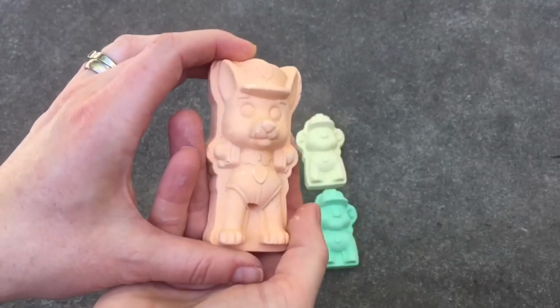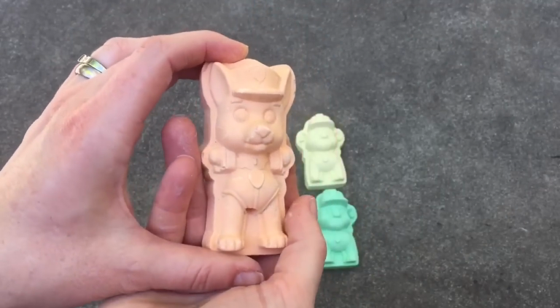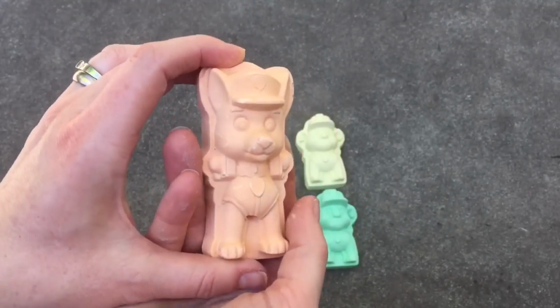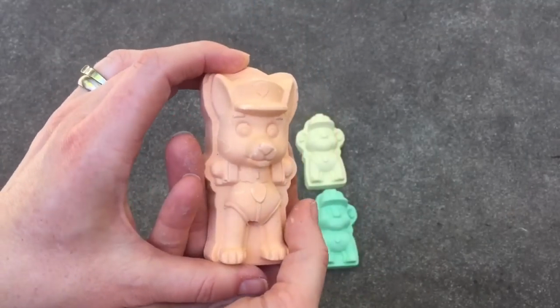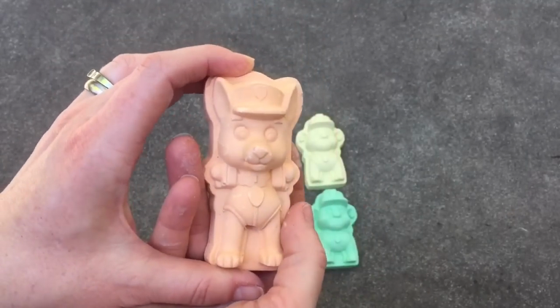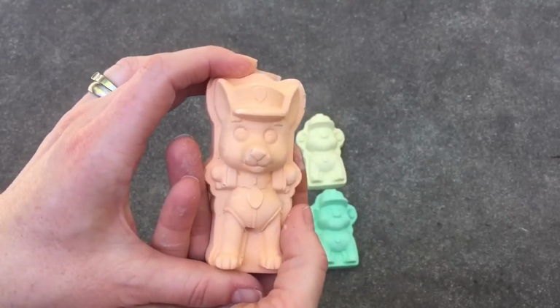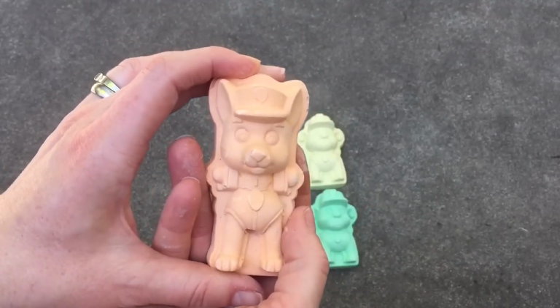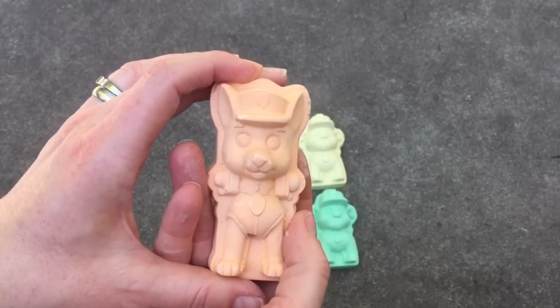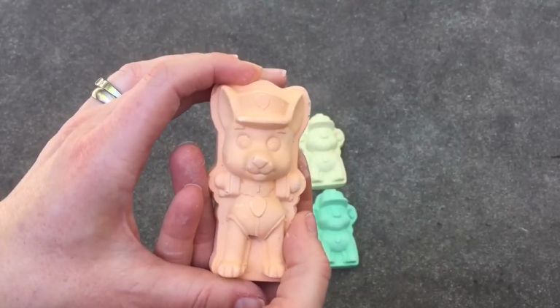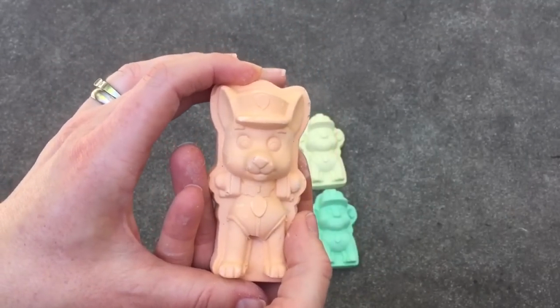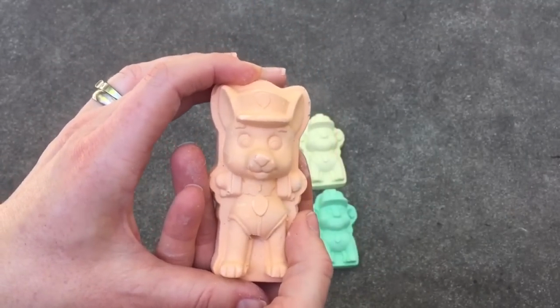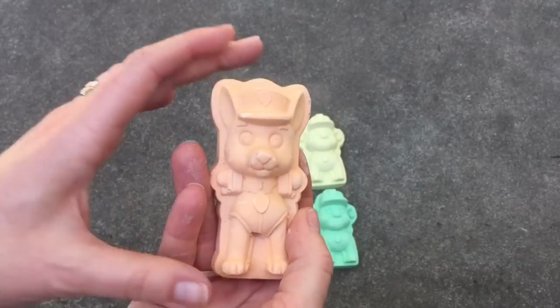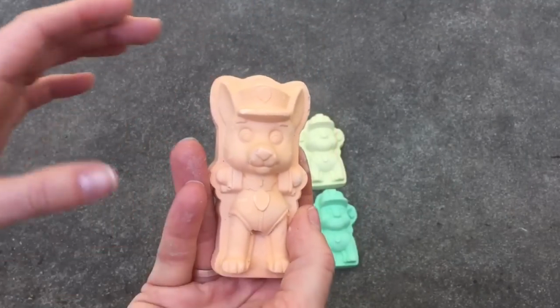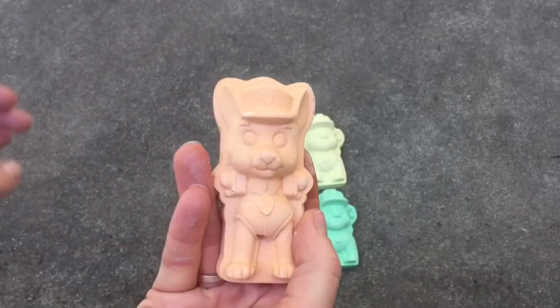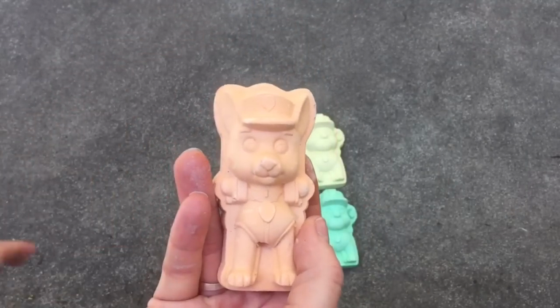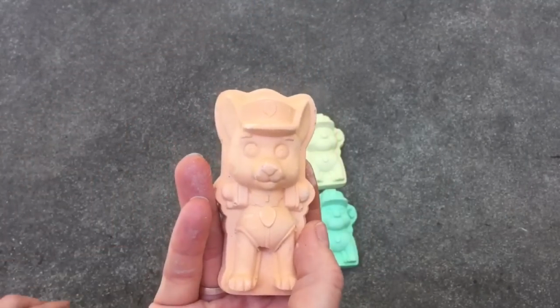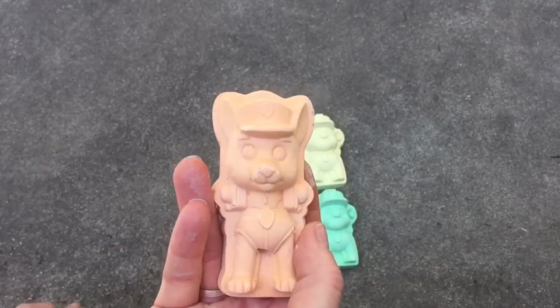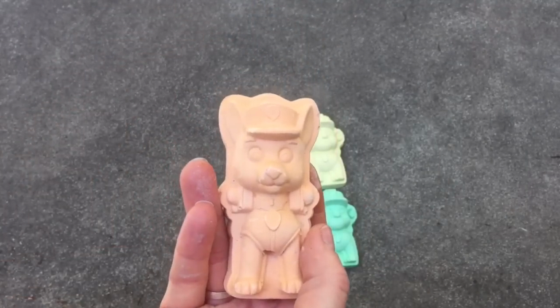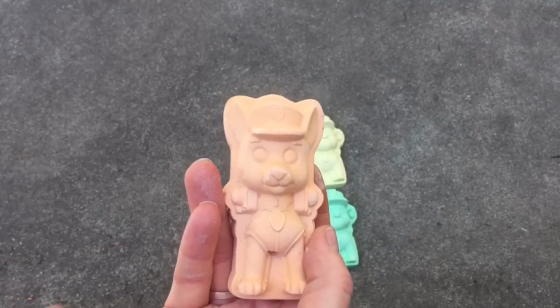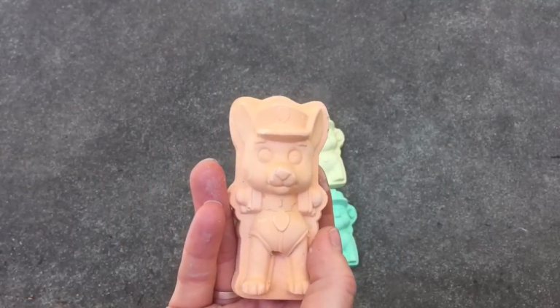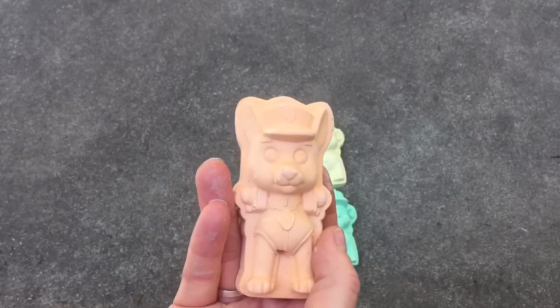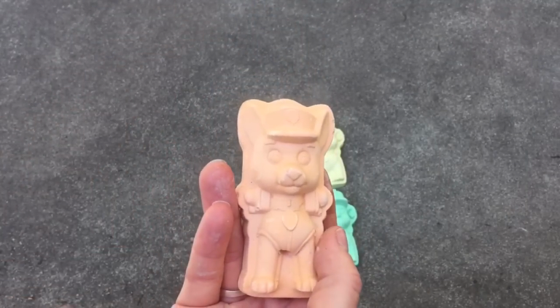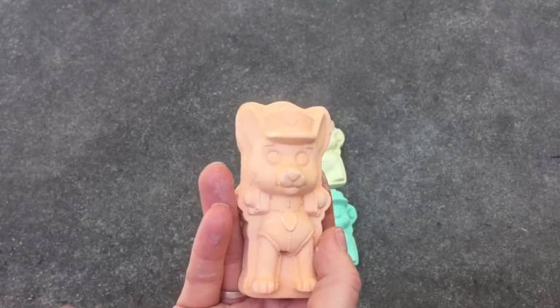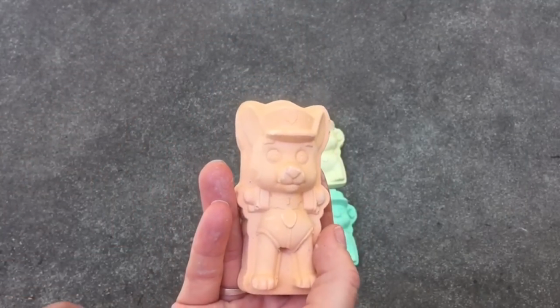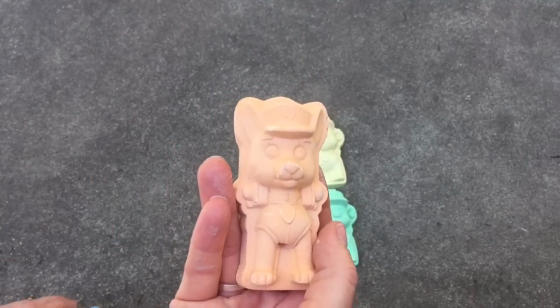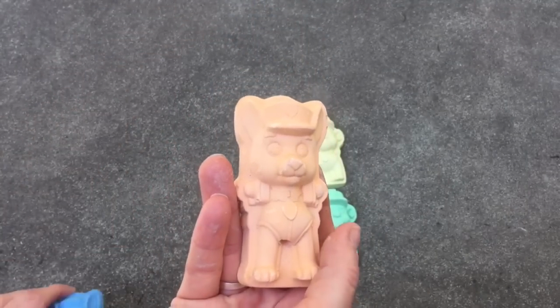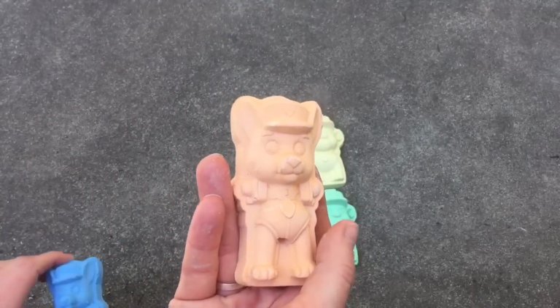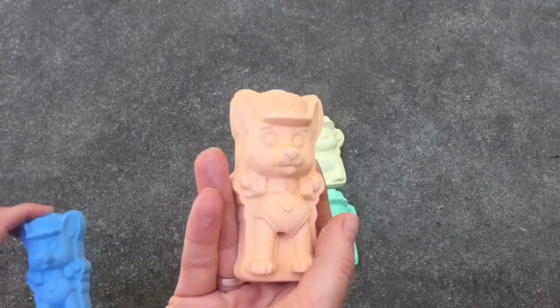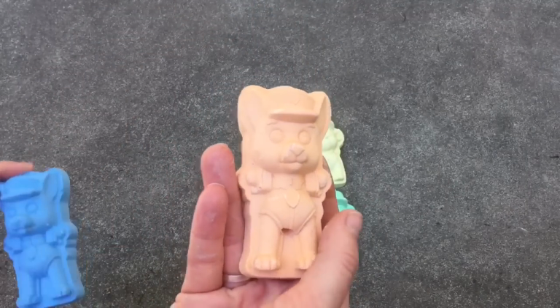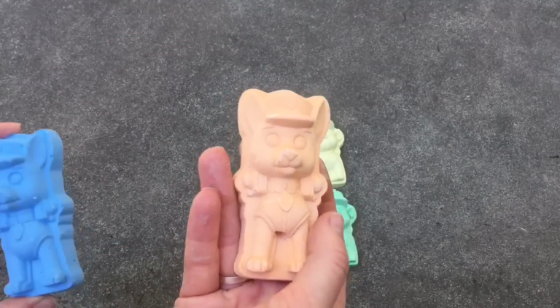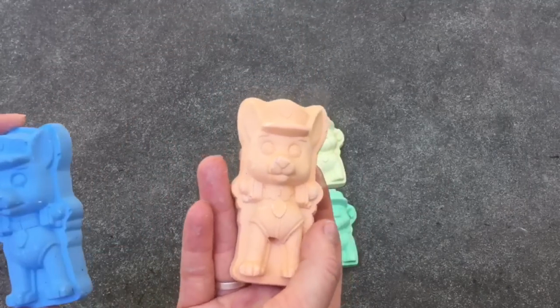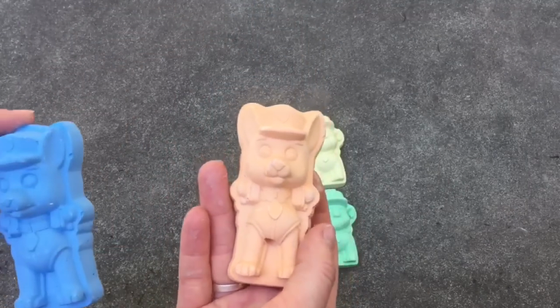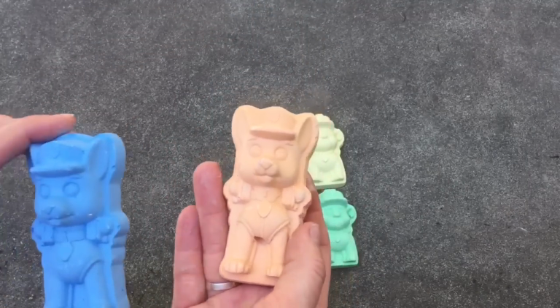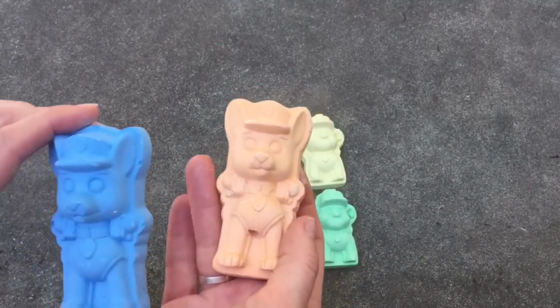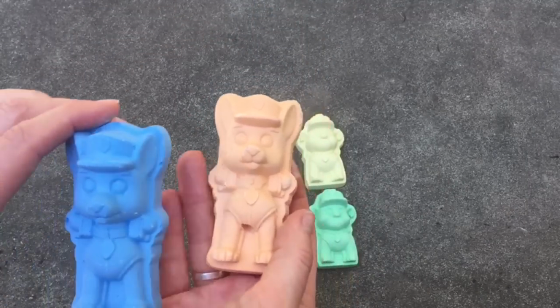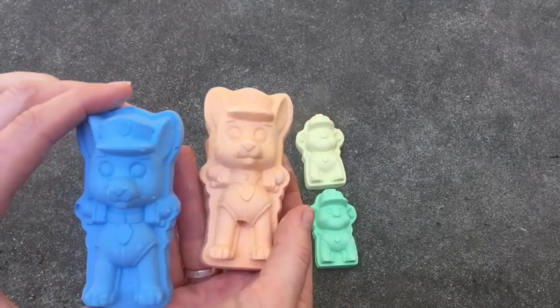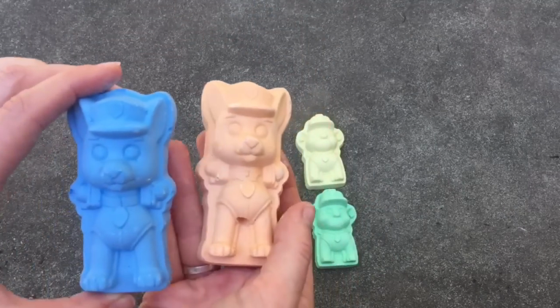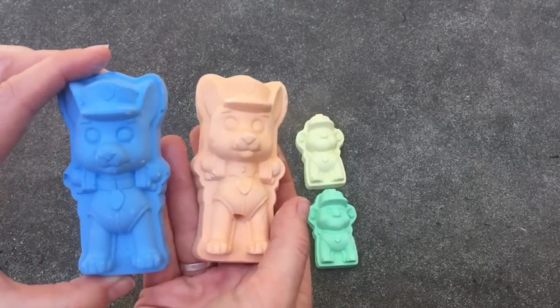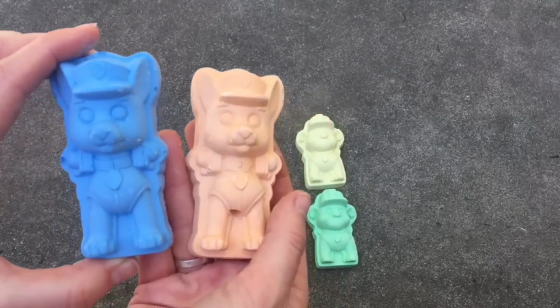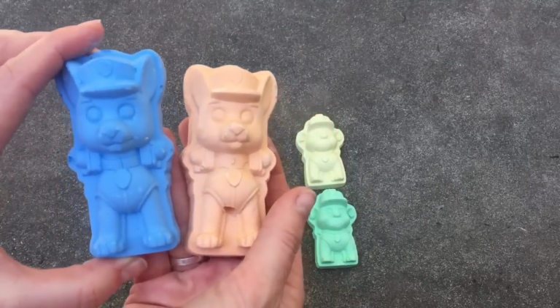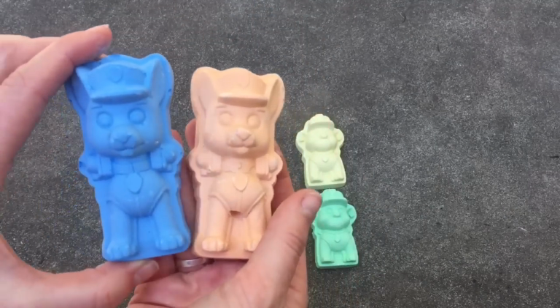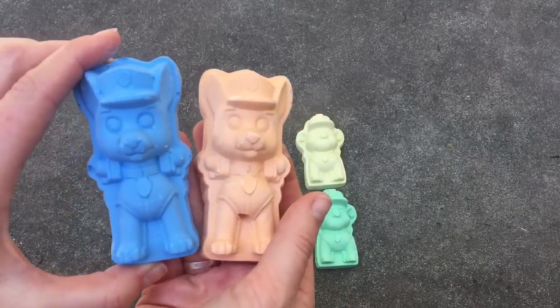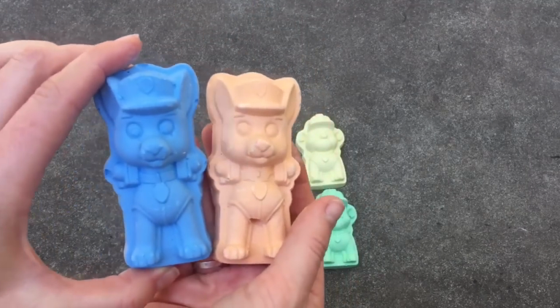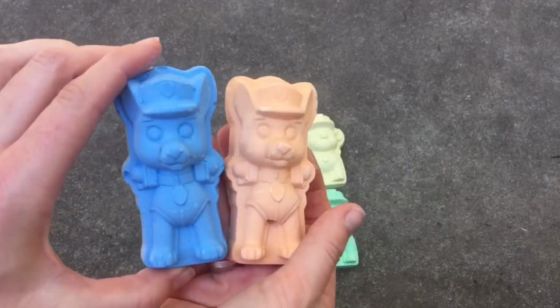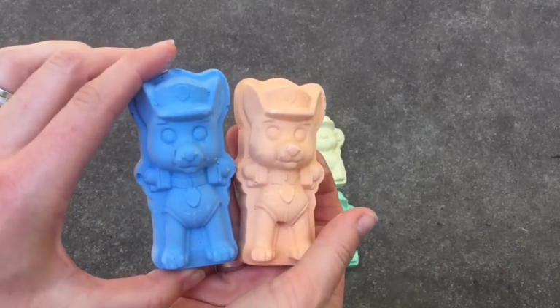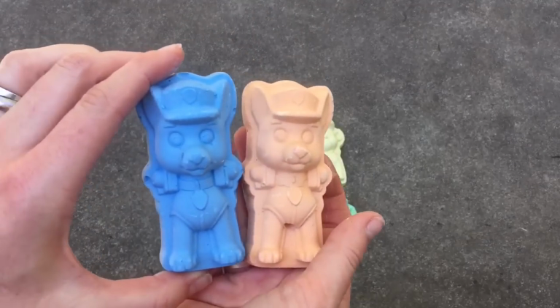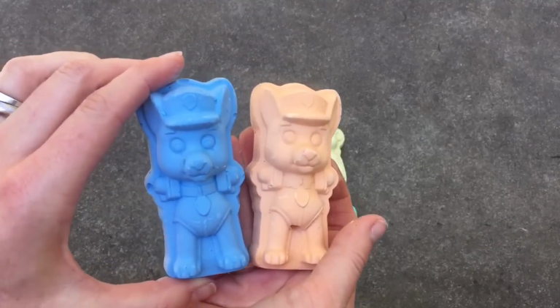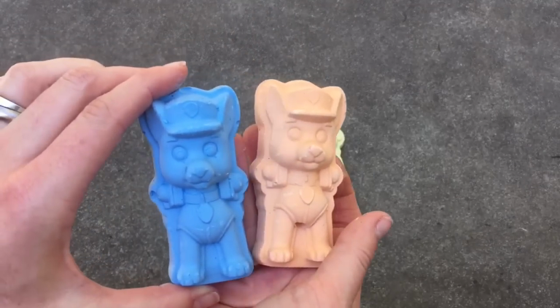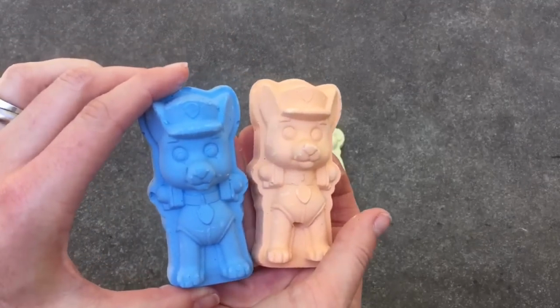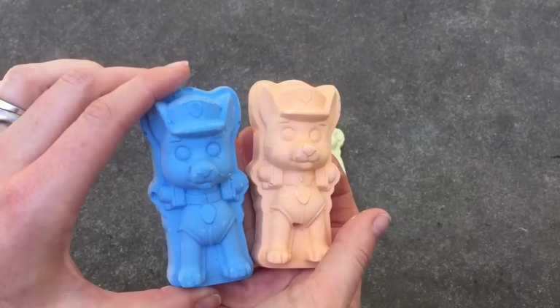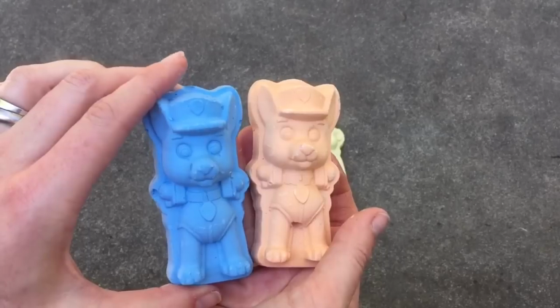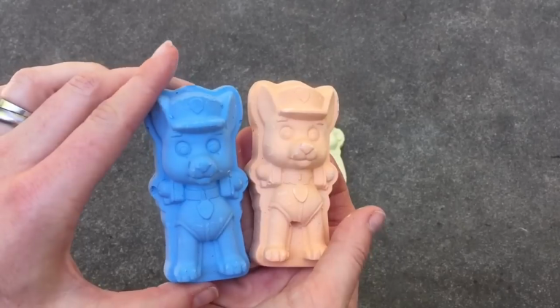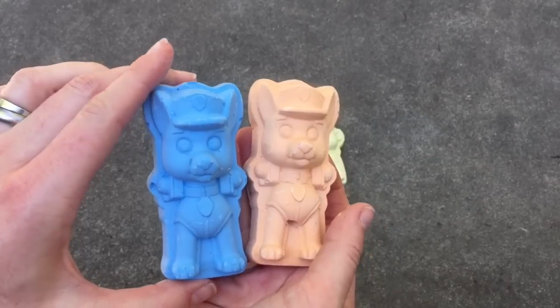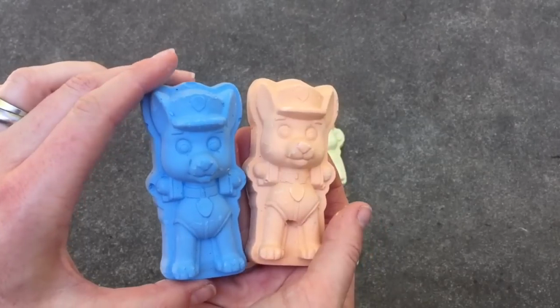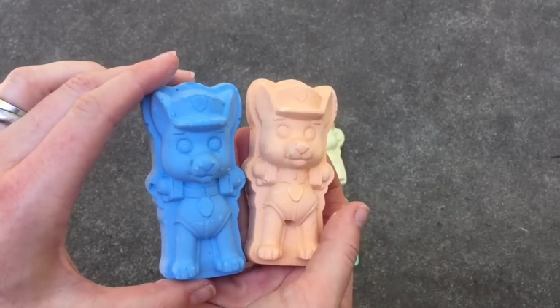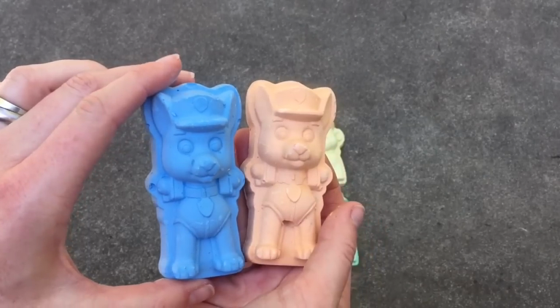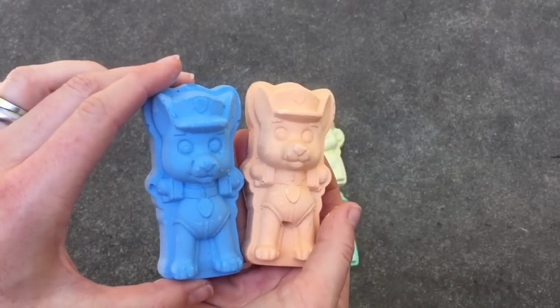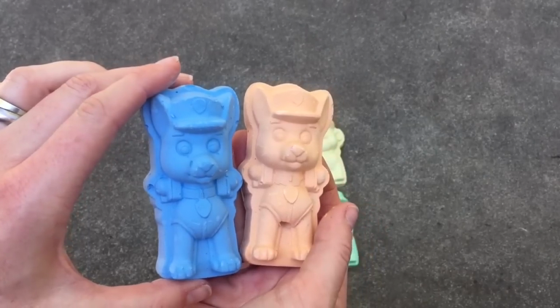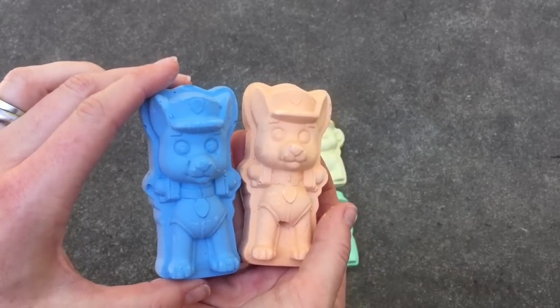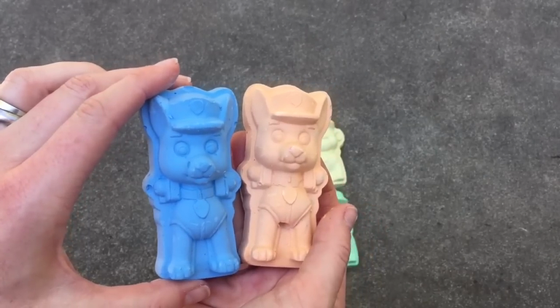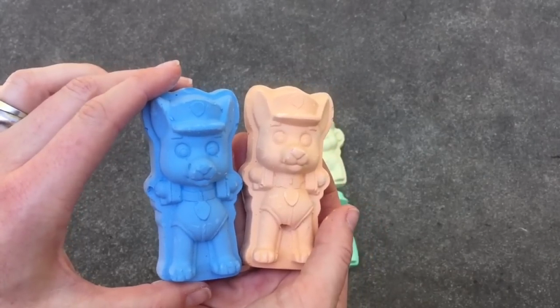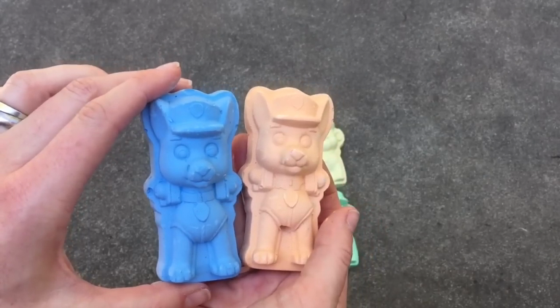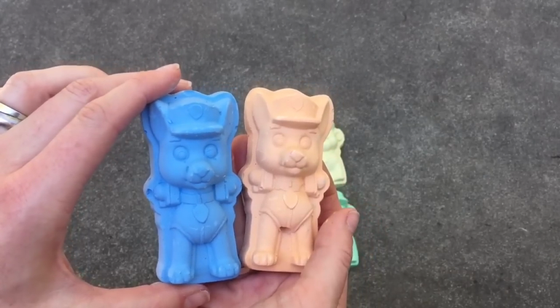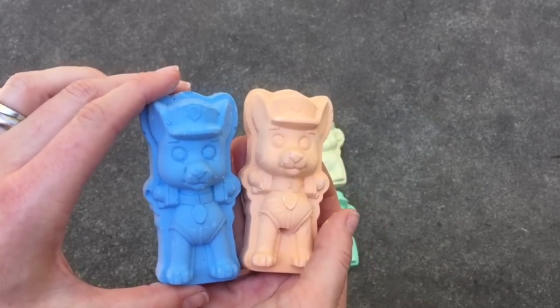Who is this? It's Chase and he's orange, and we also have a blue Chase.